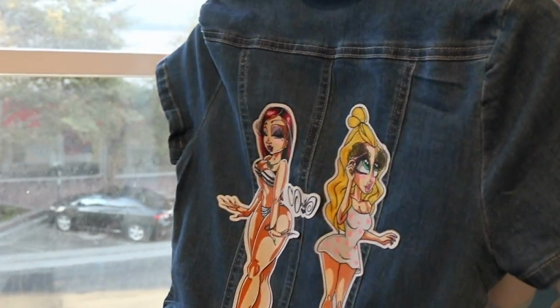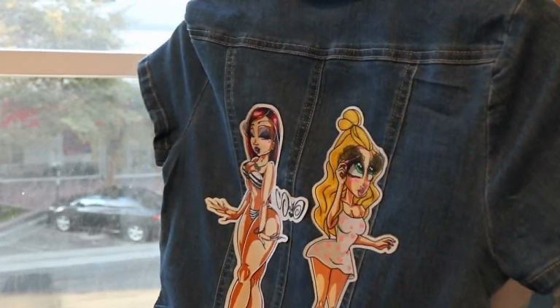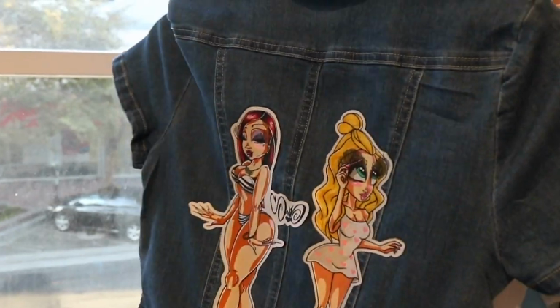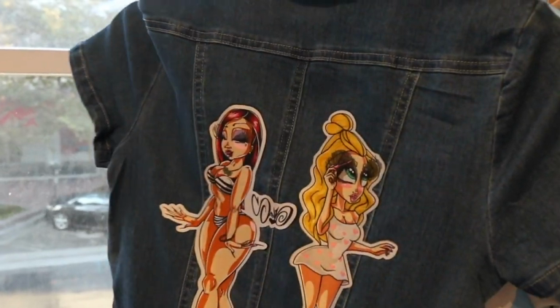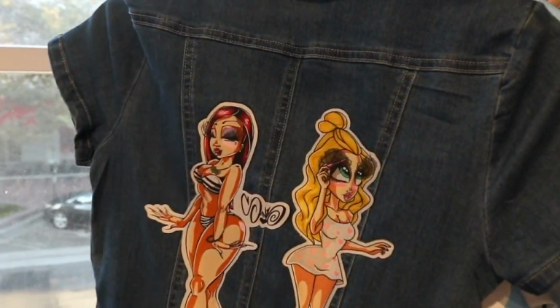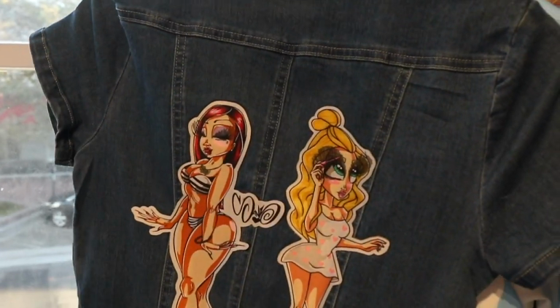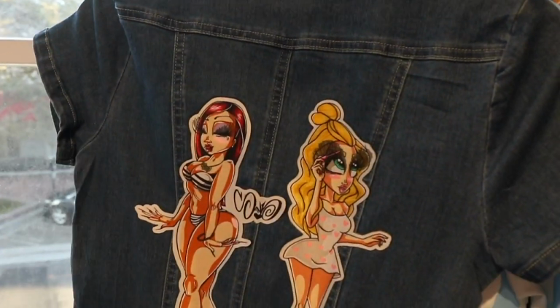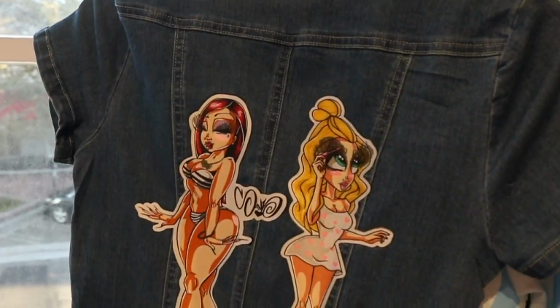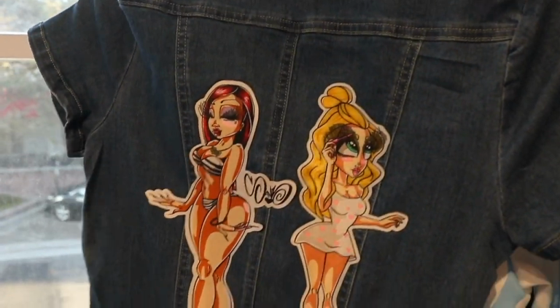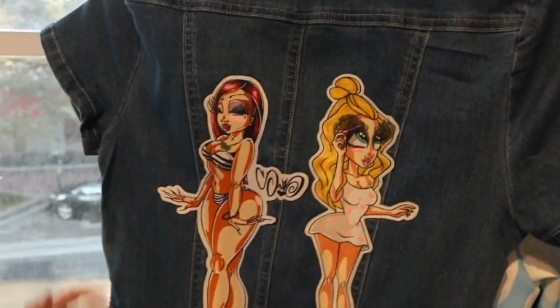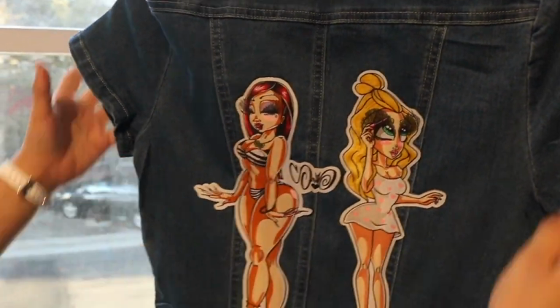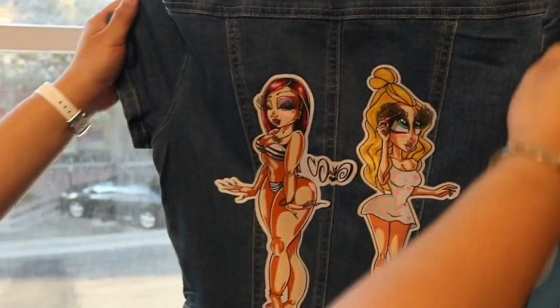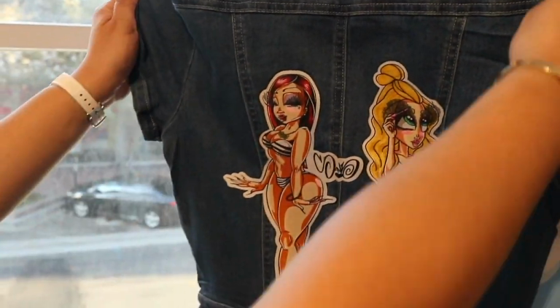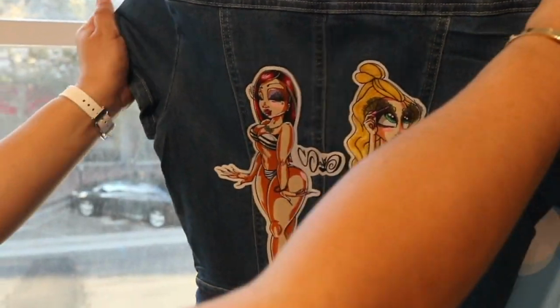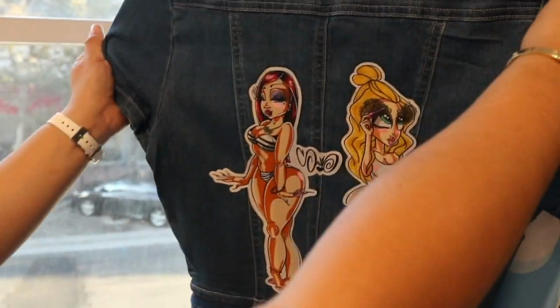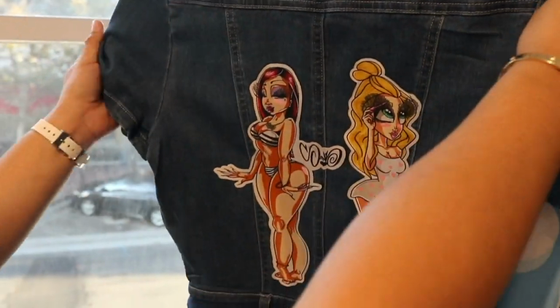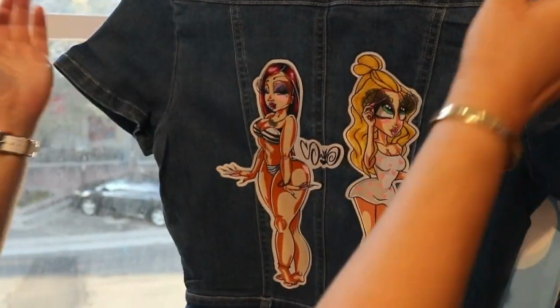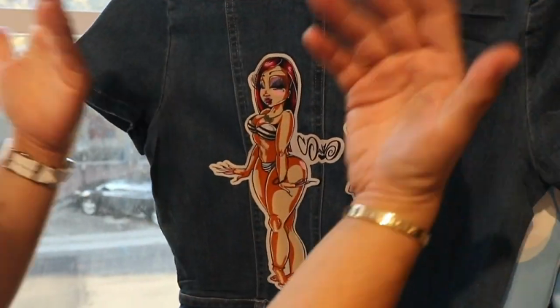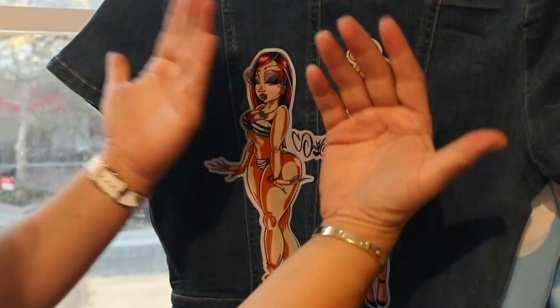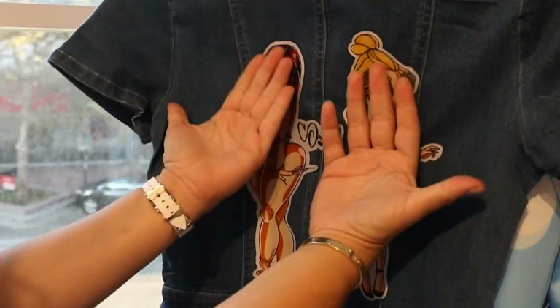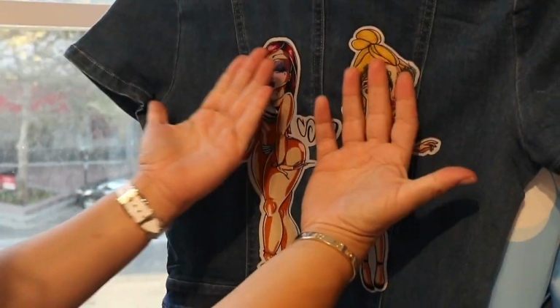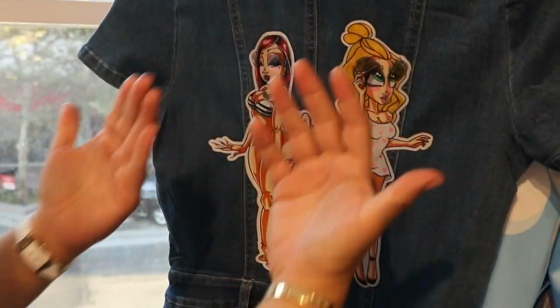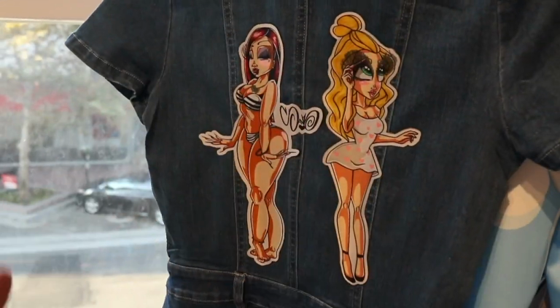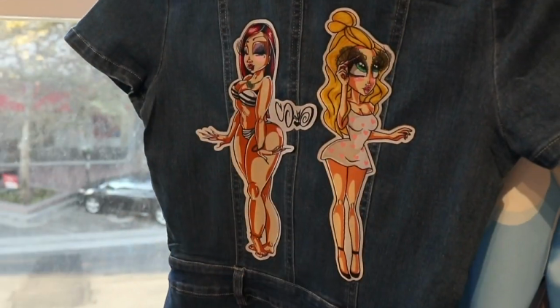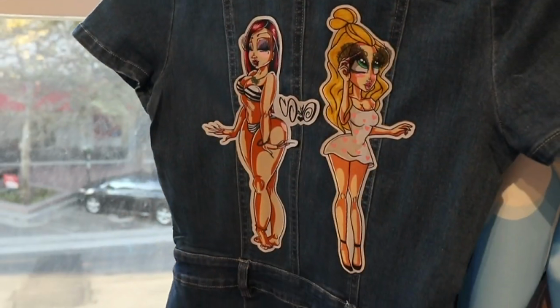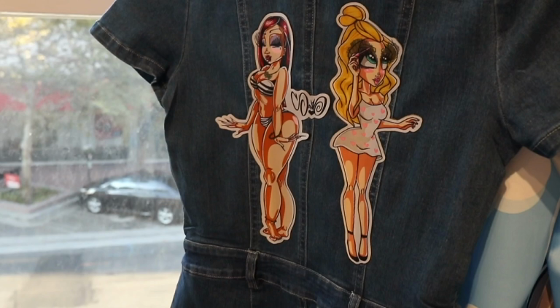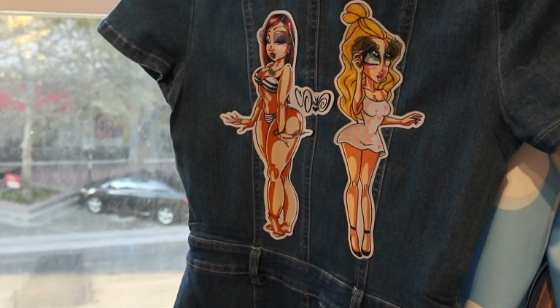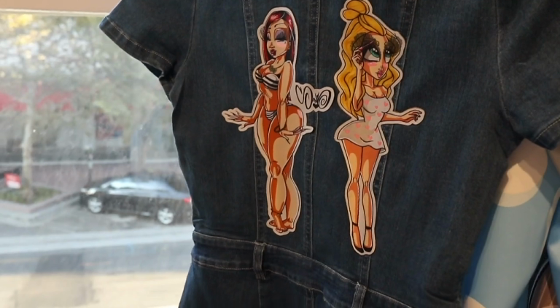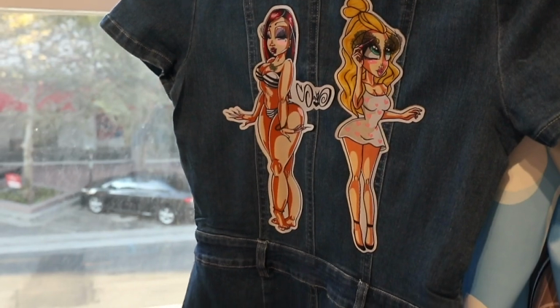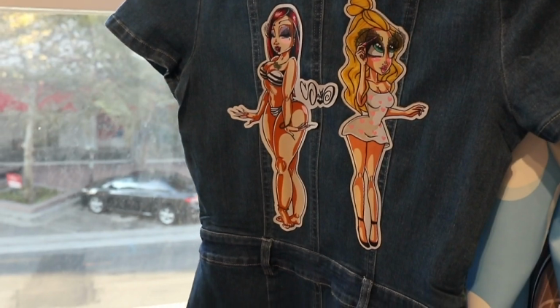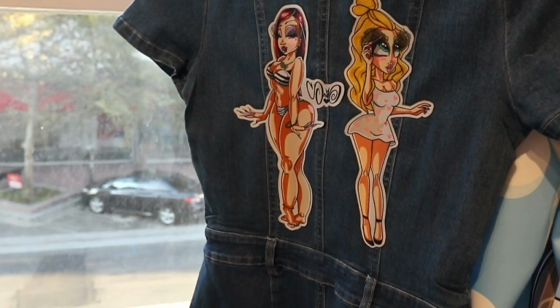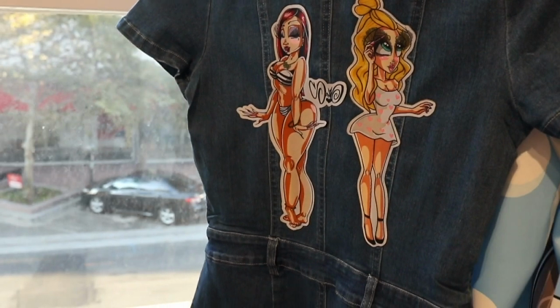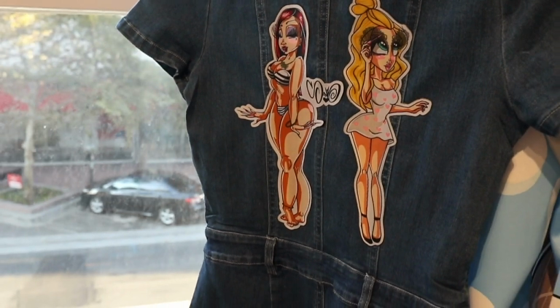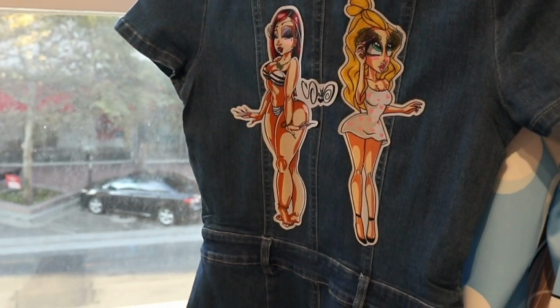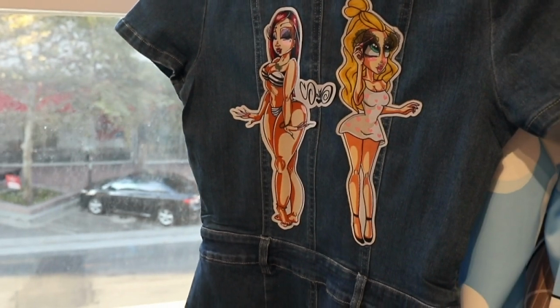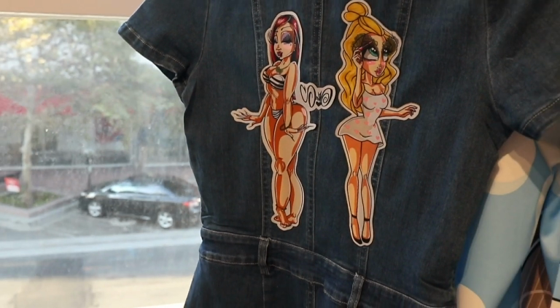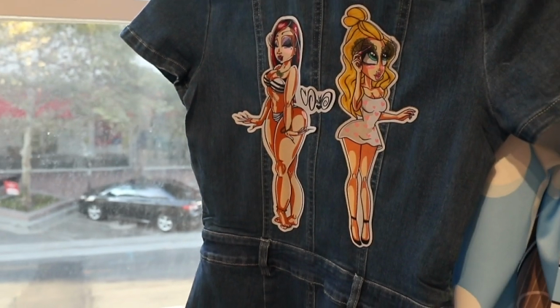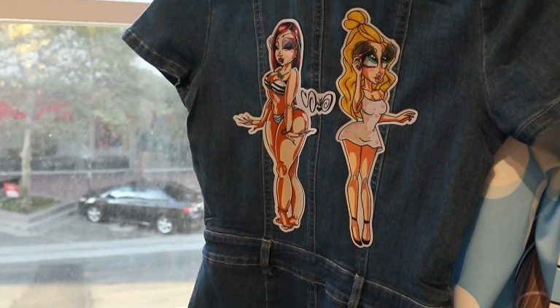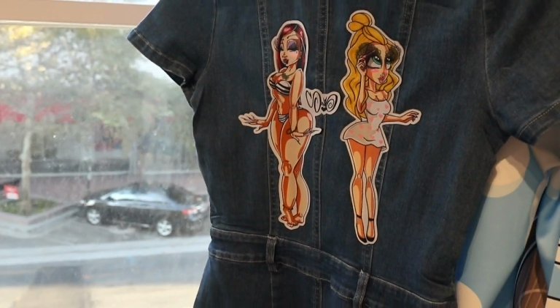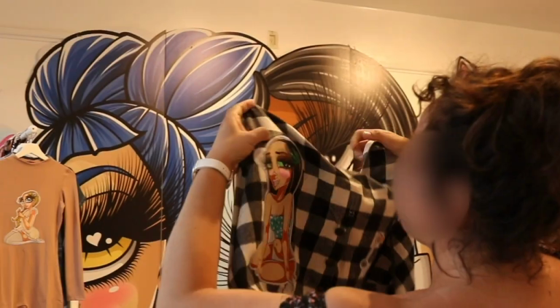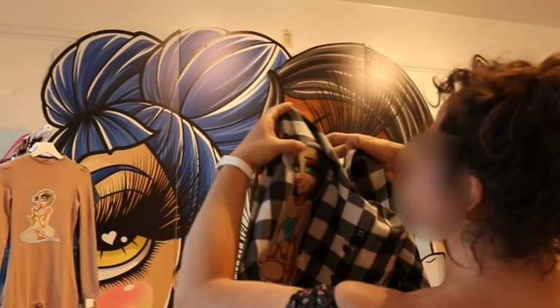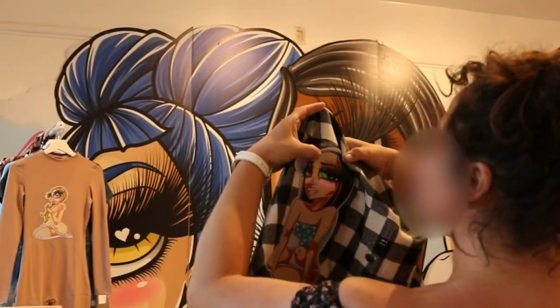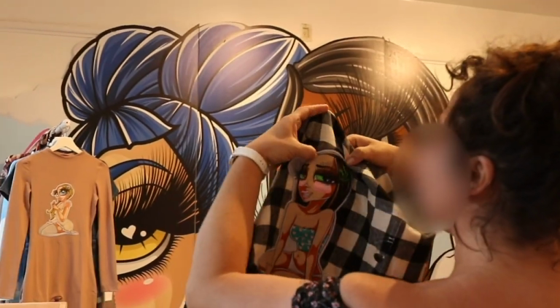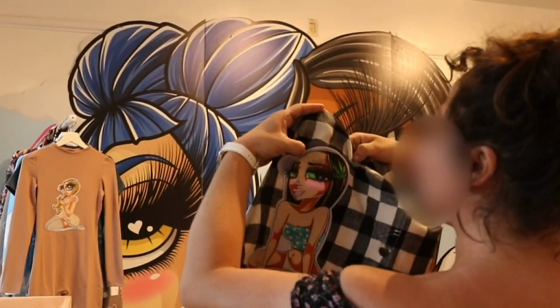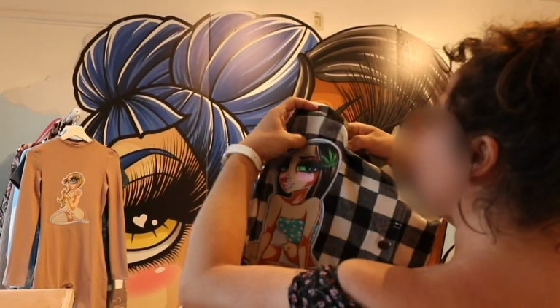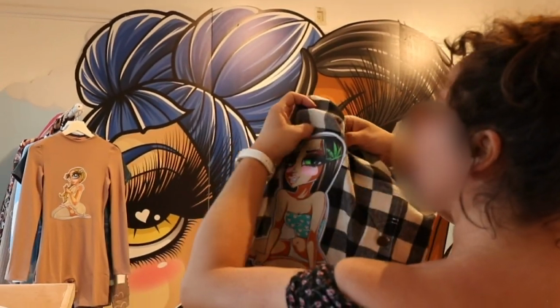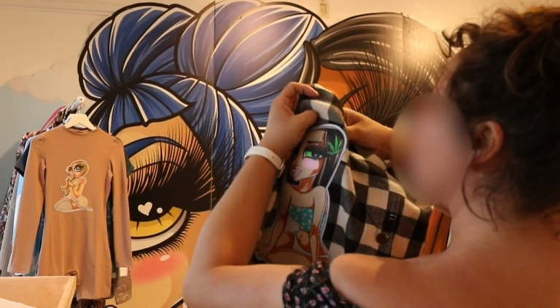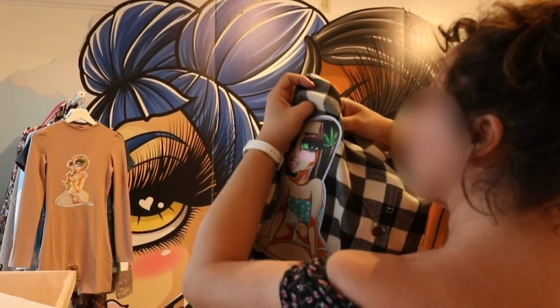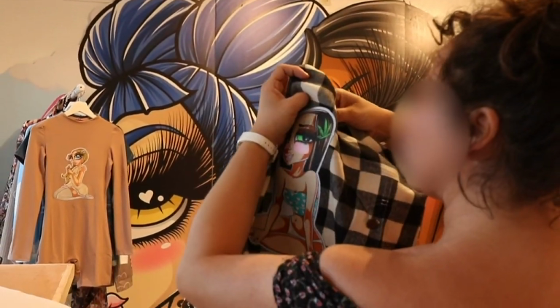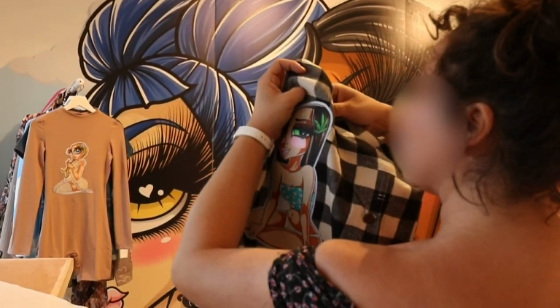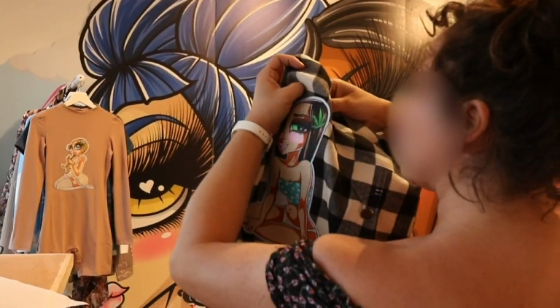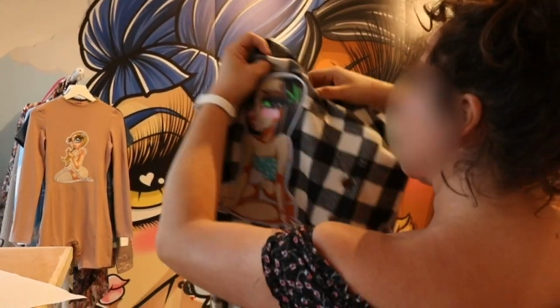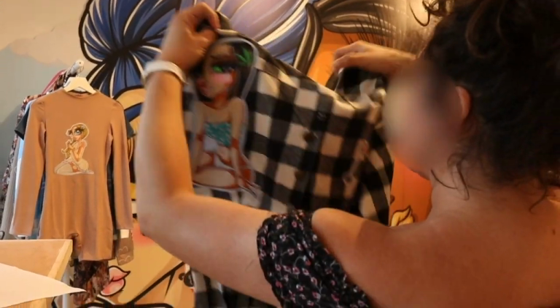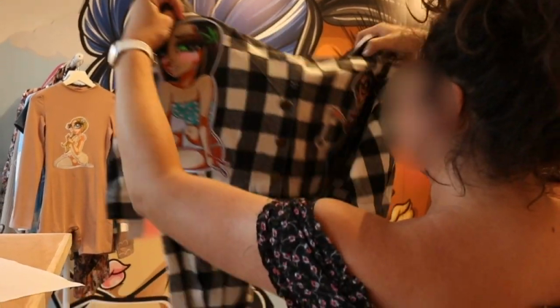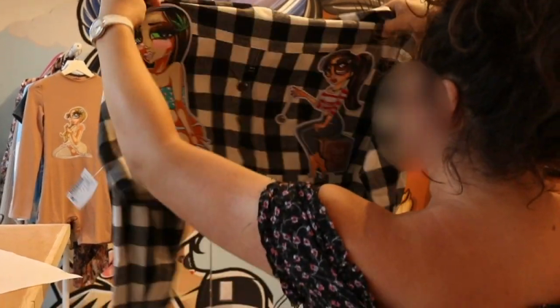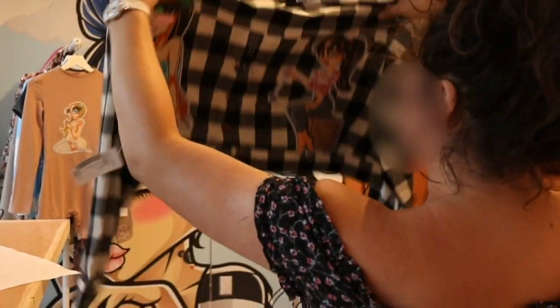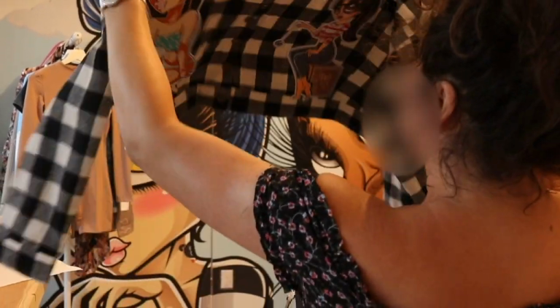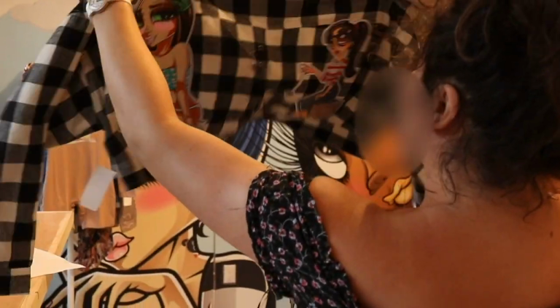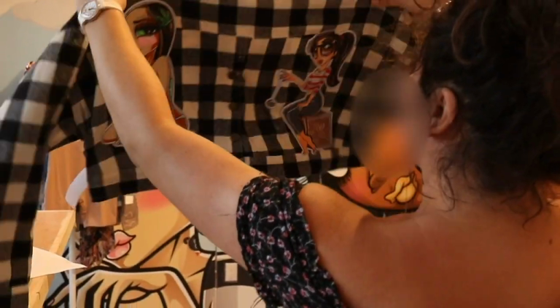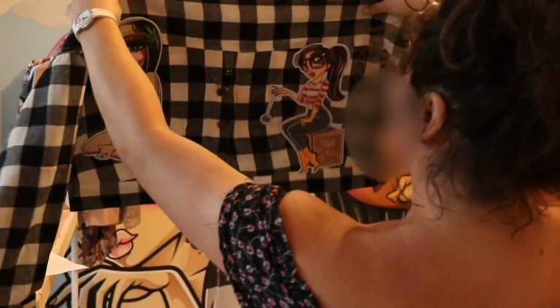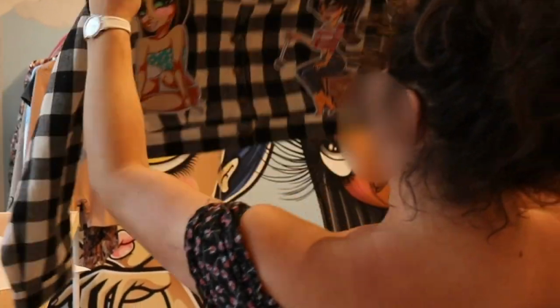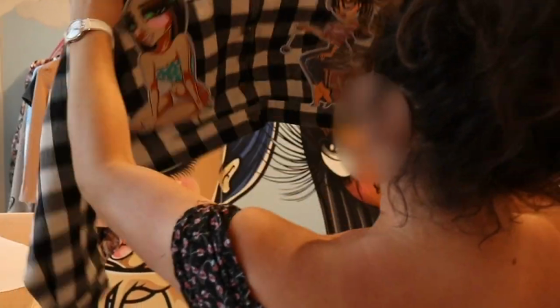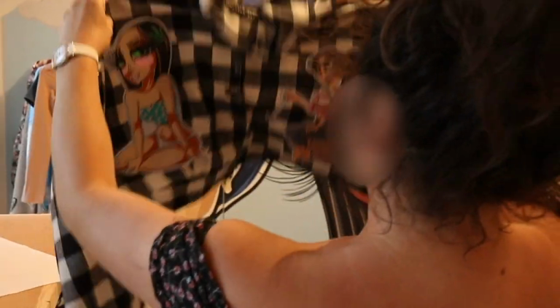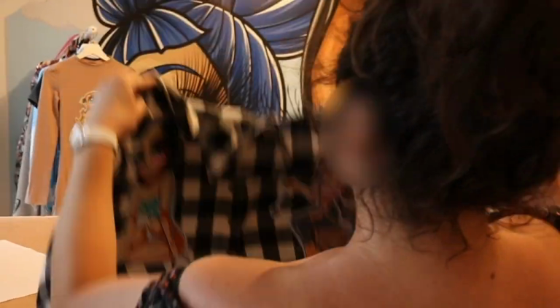And then, I bought this at a store. I just went and bought something really cute, and then I added the patches.